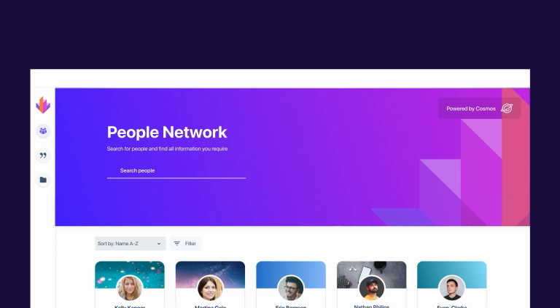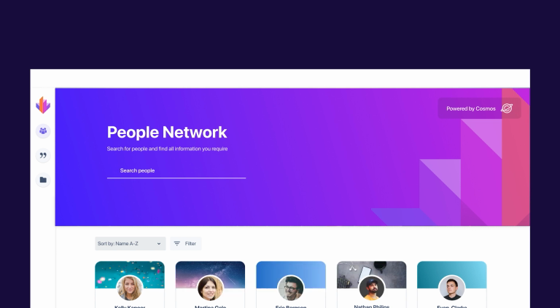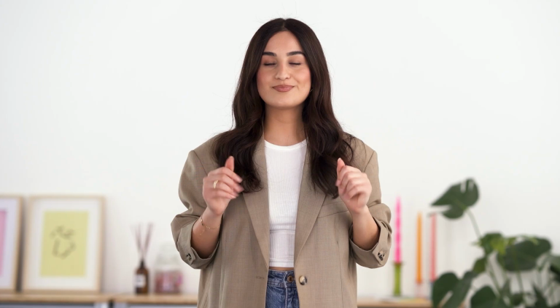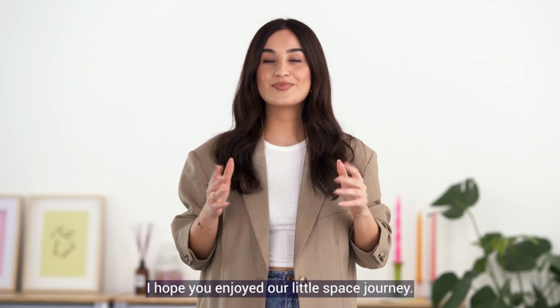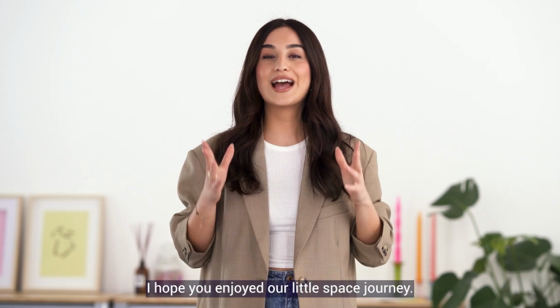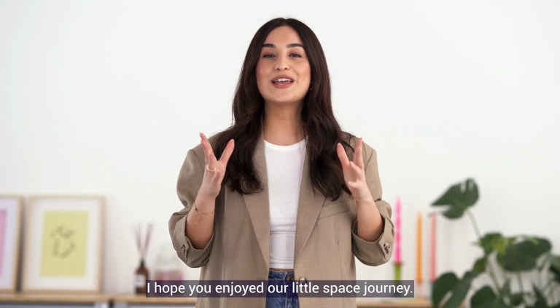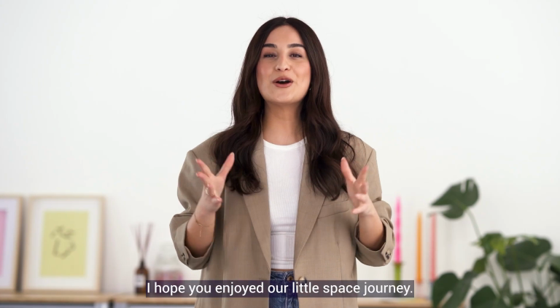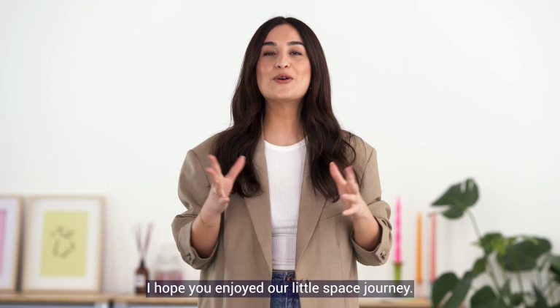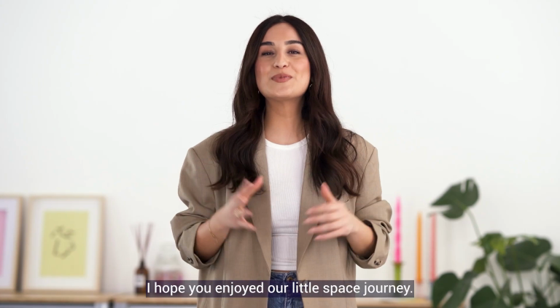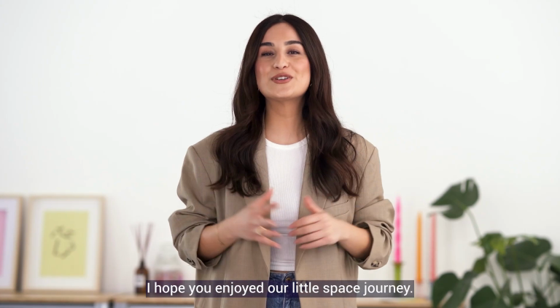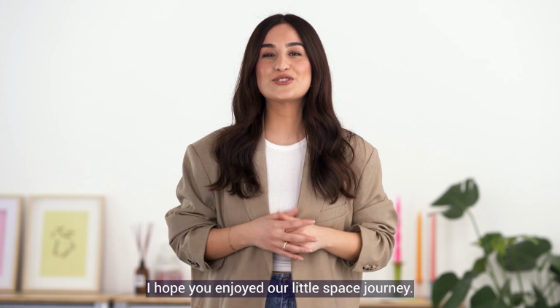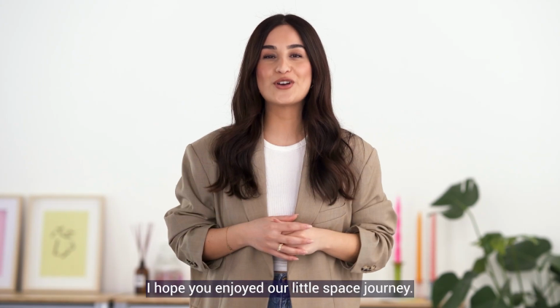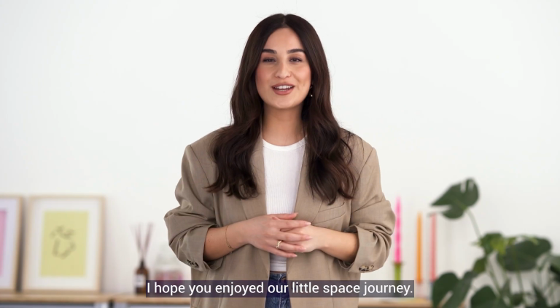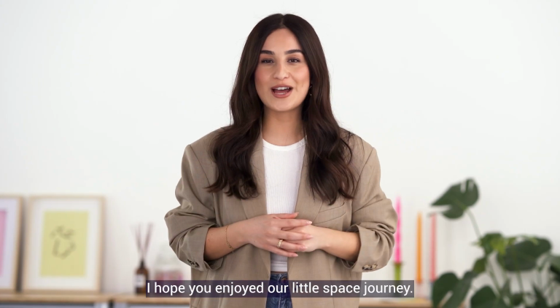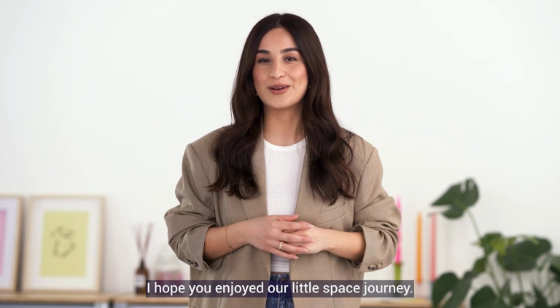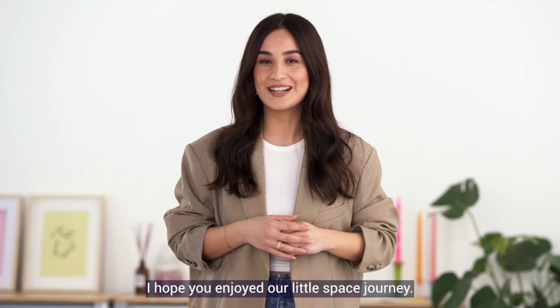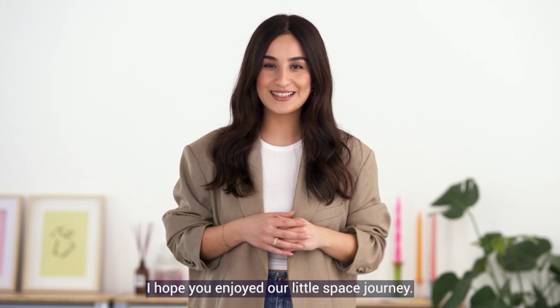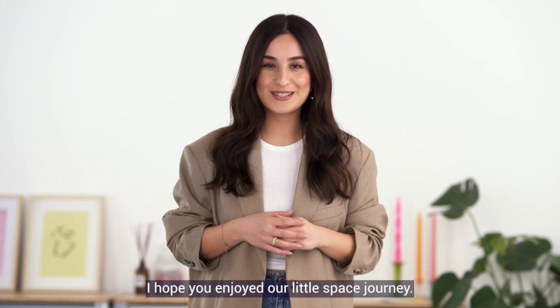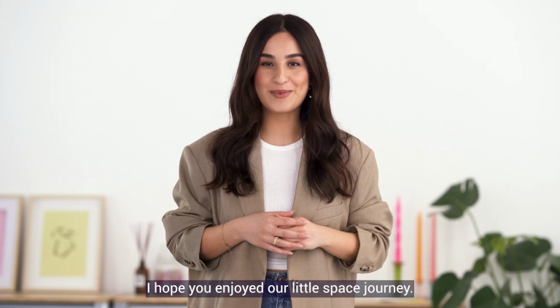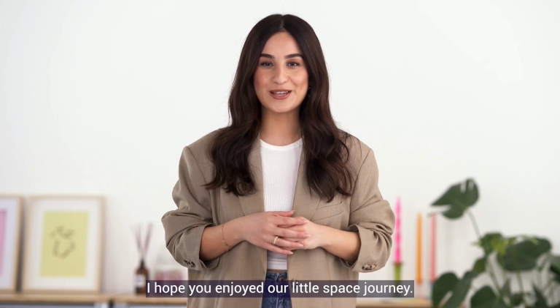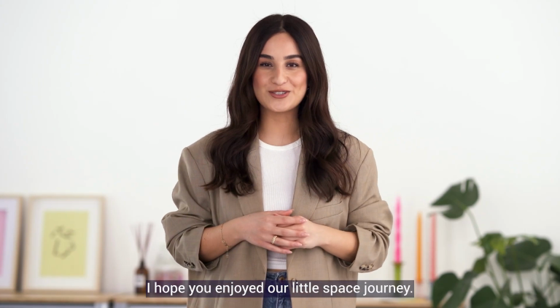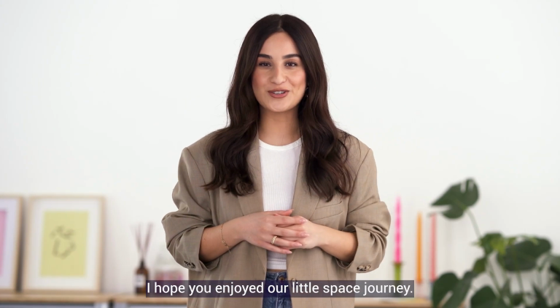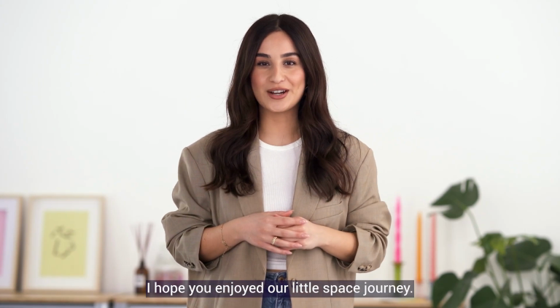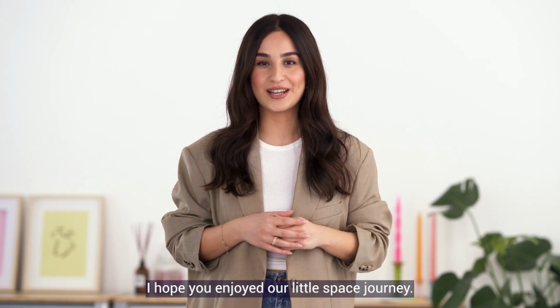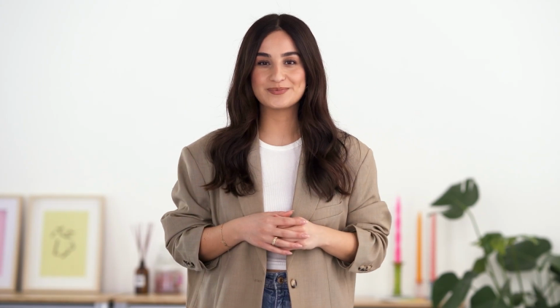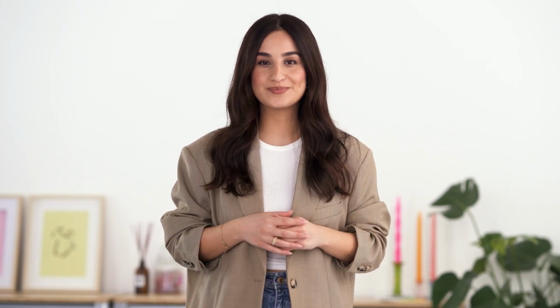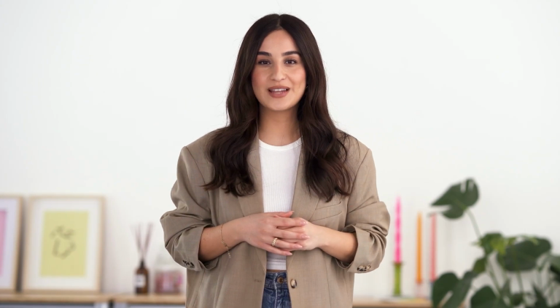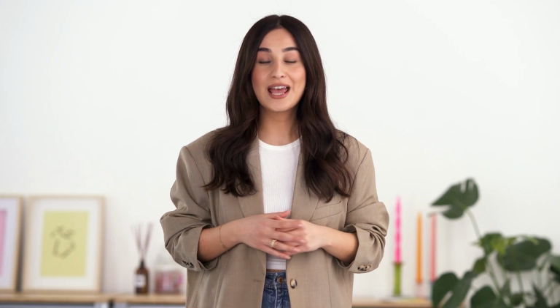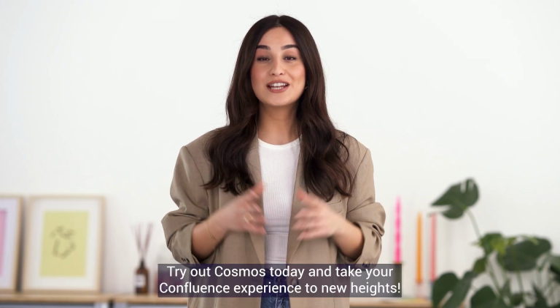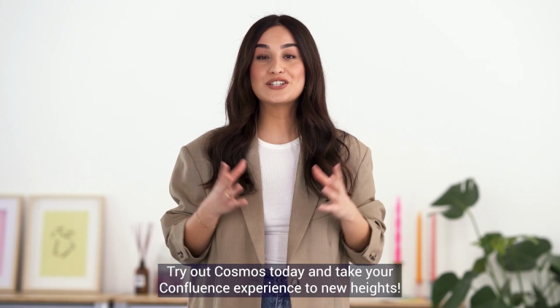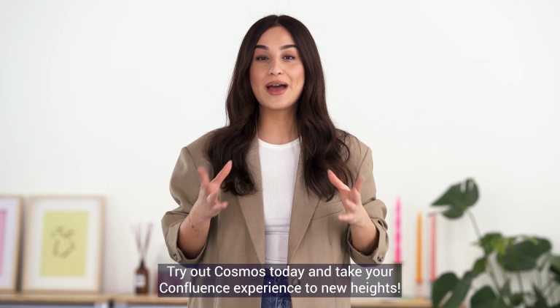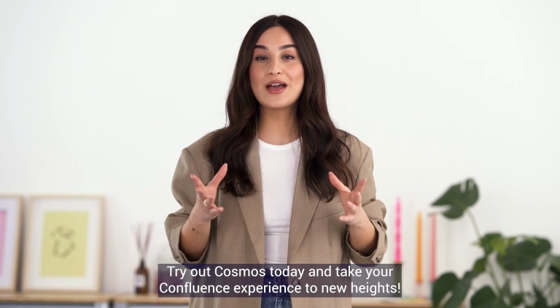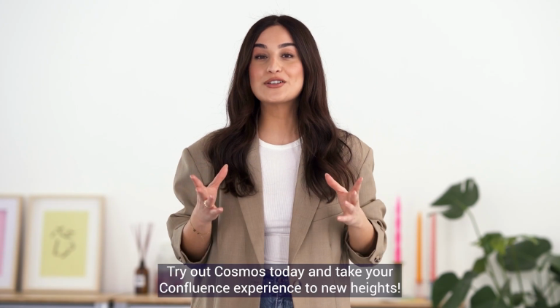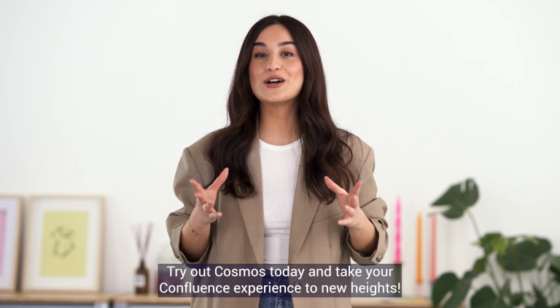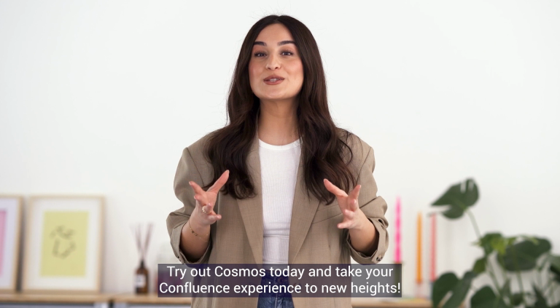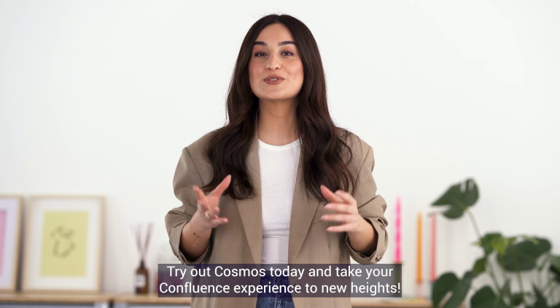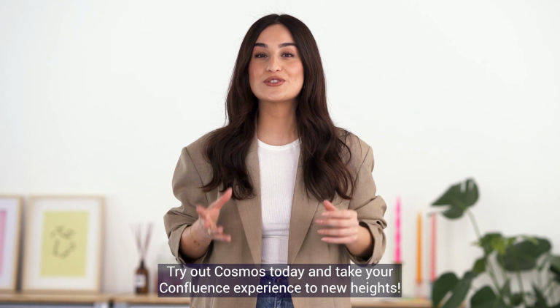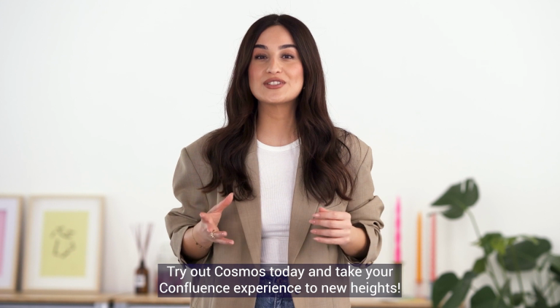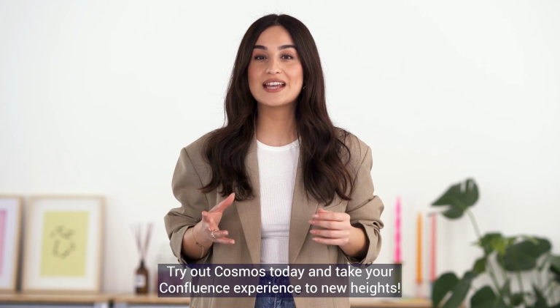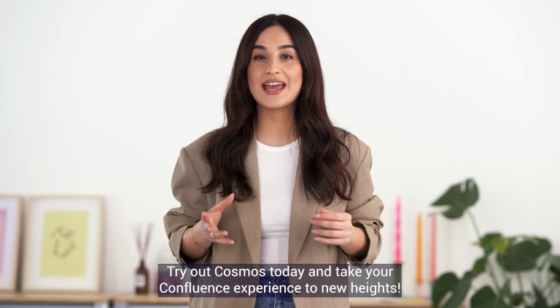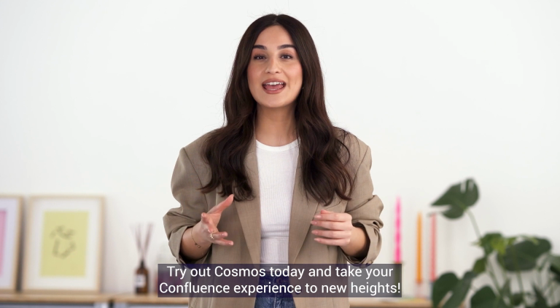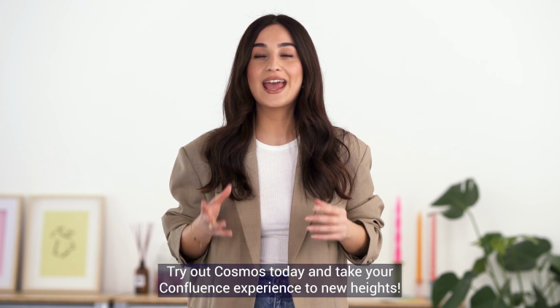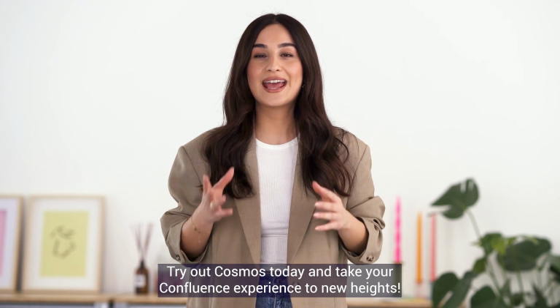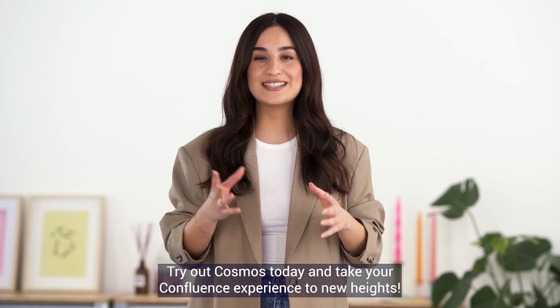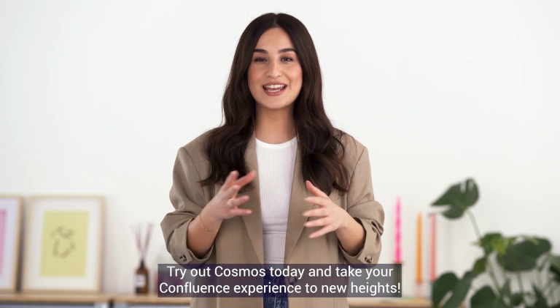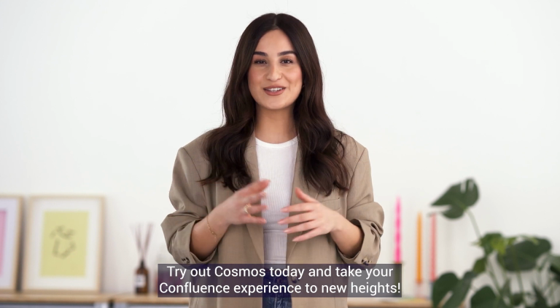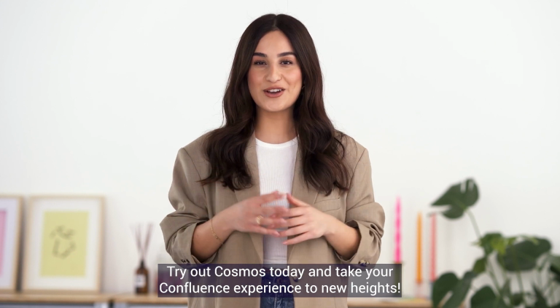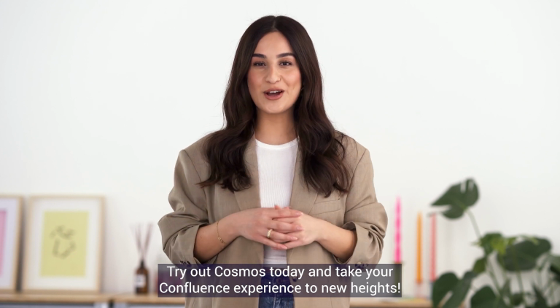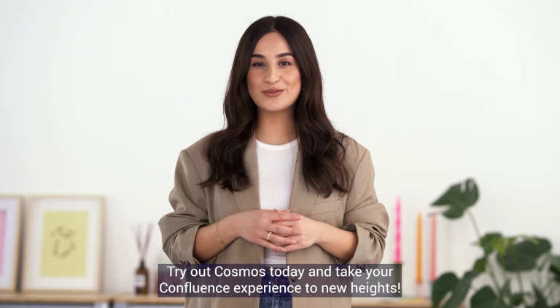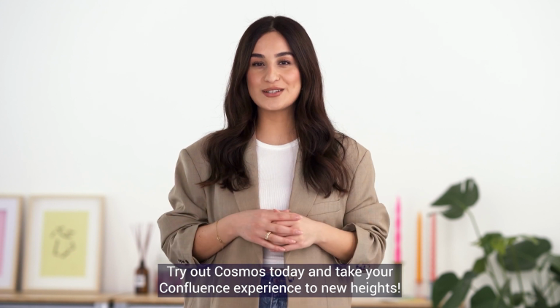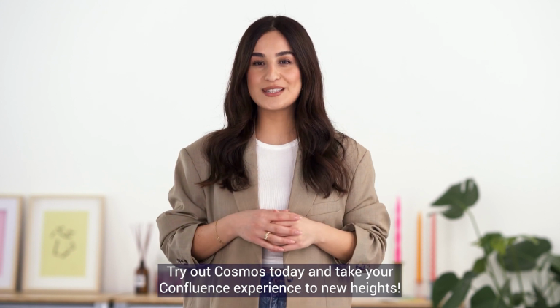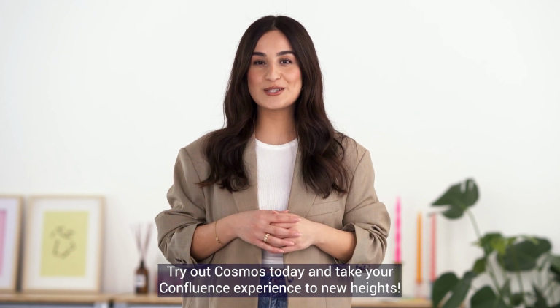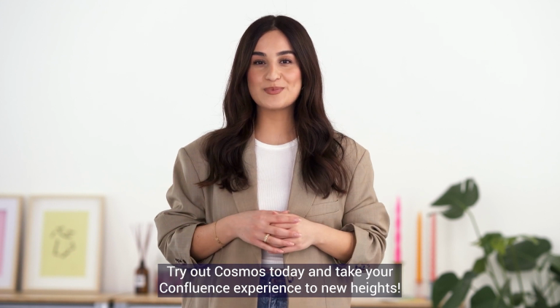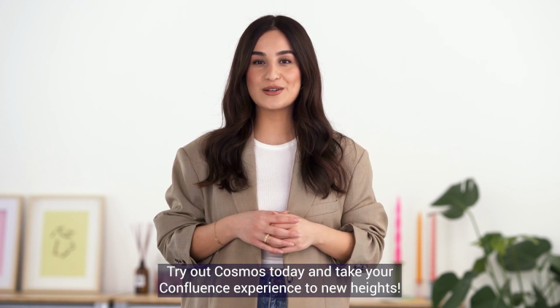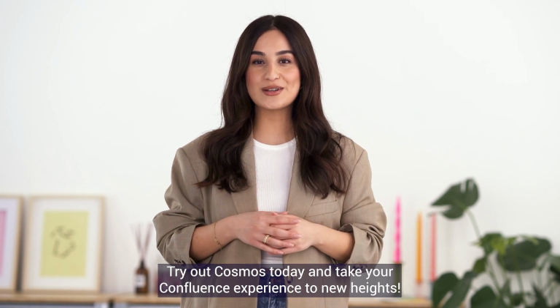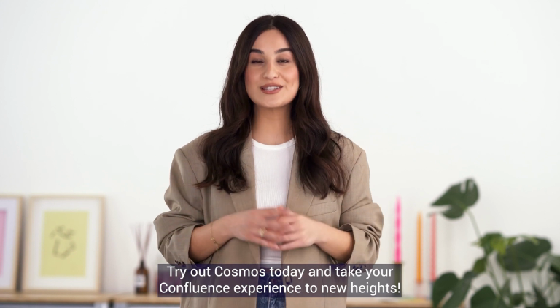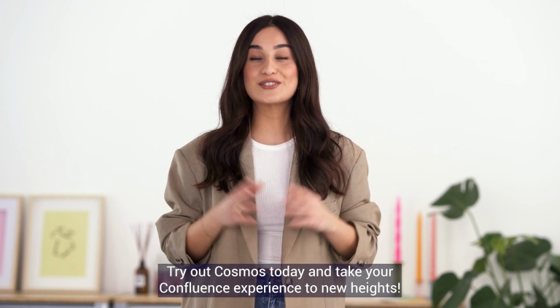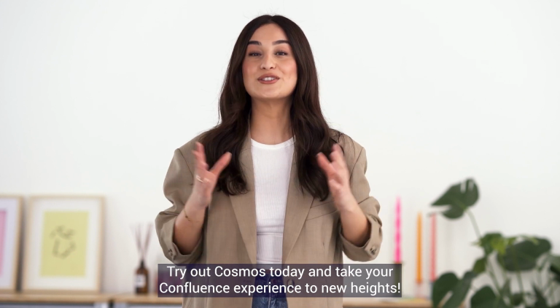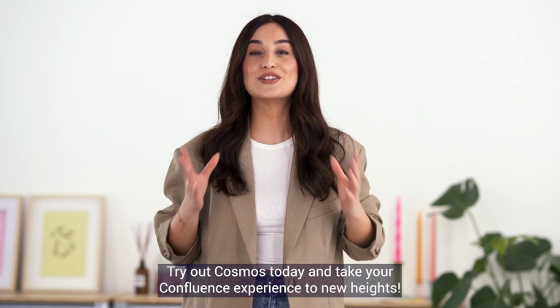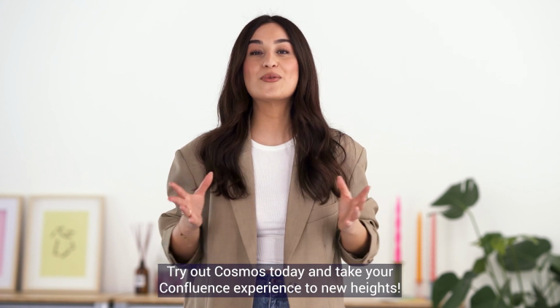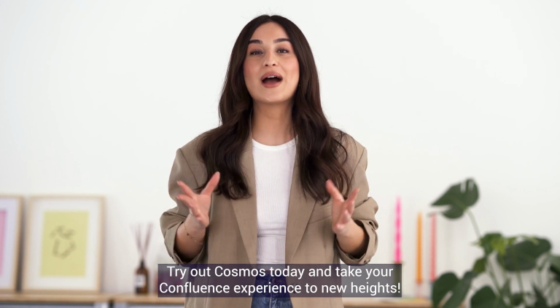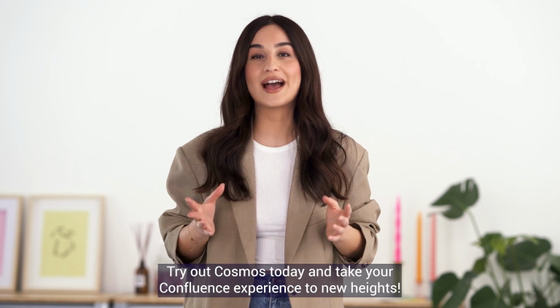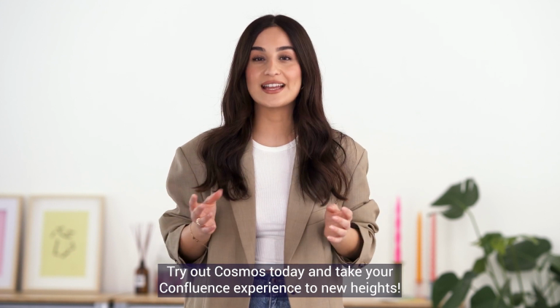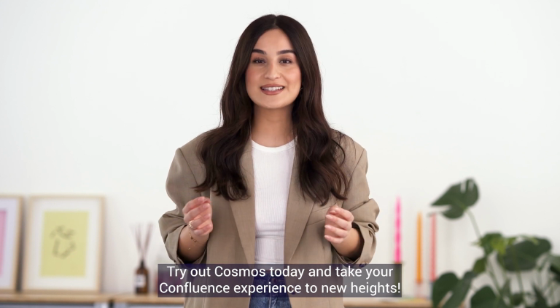I hope you enjoyed our little space journey. Try out Cosmos today and take your Confluence experience to new heights.